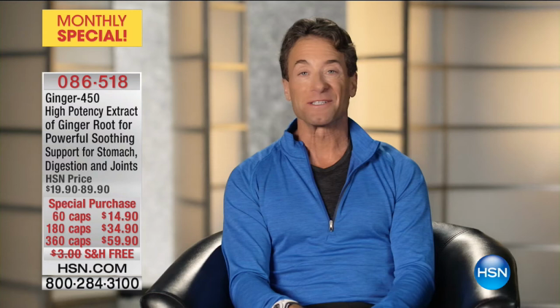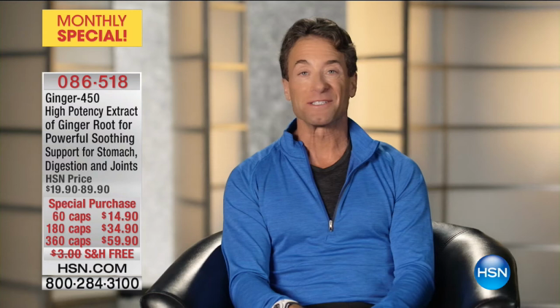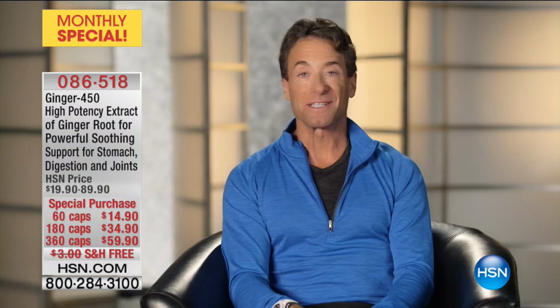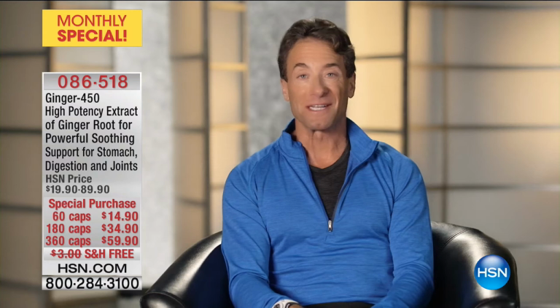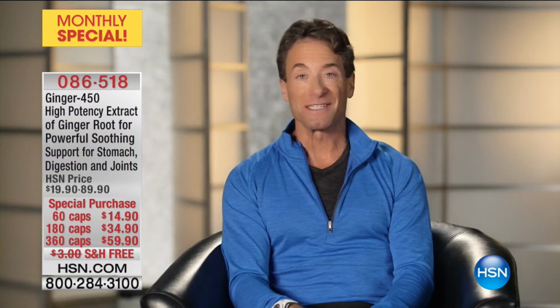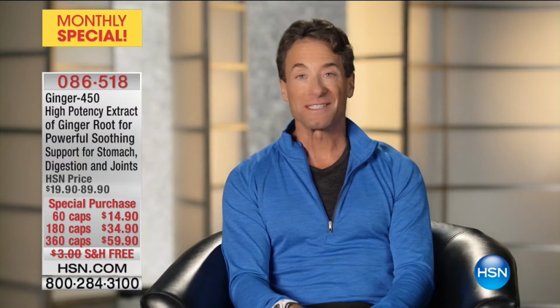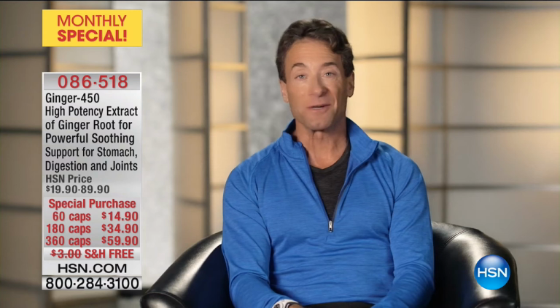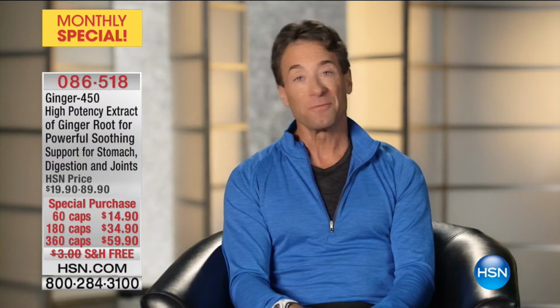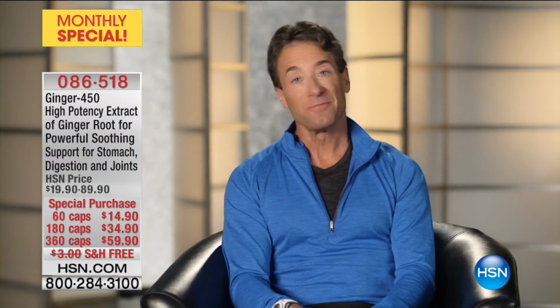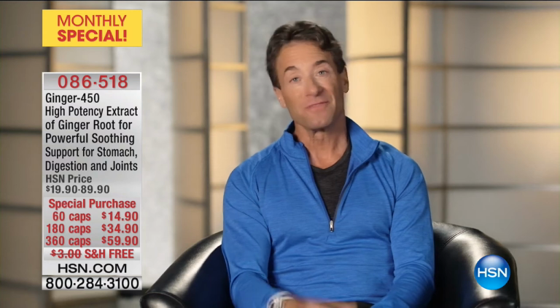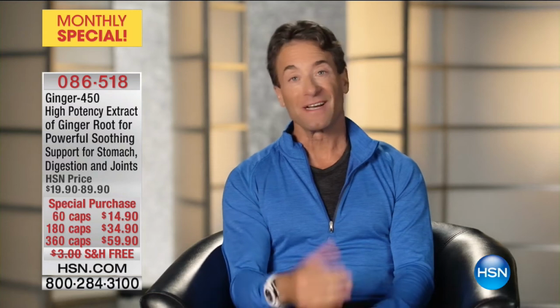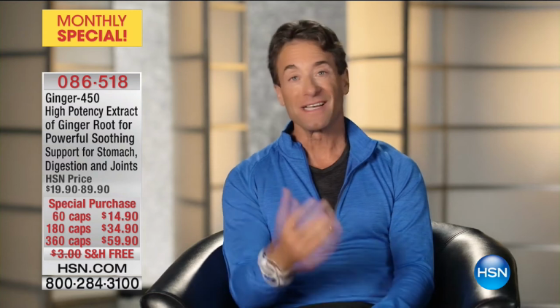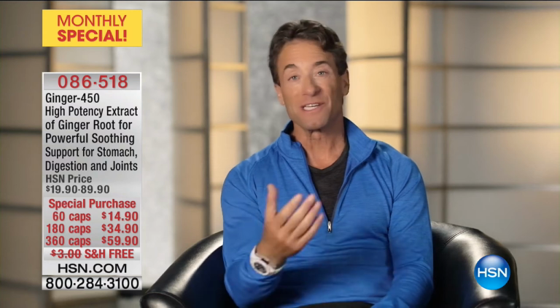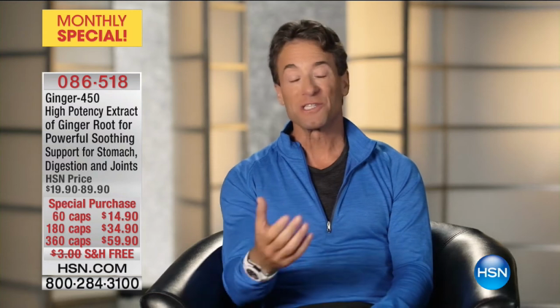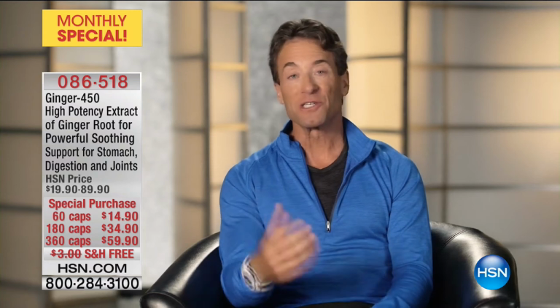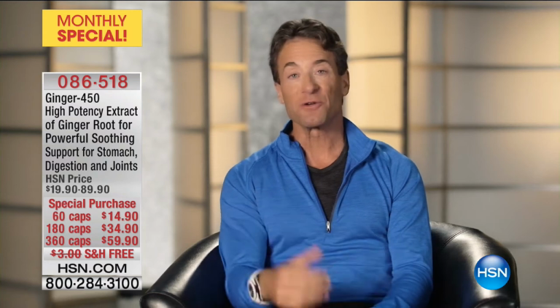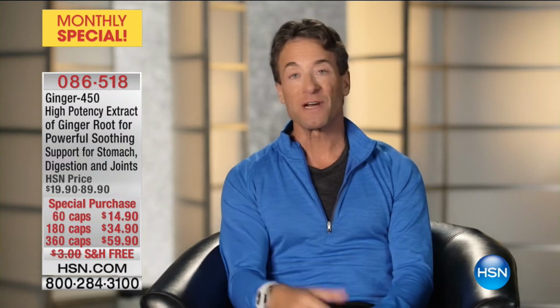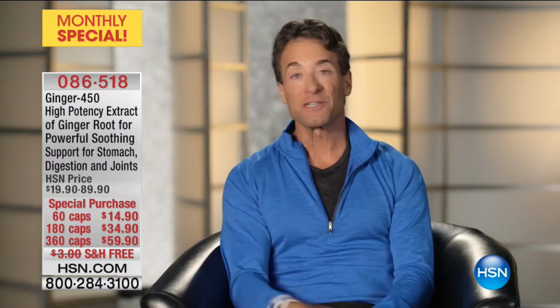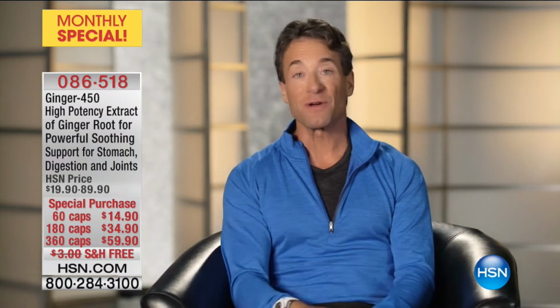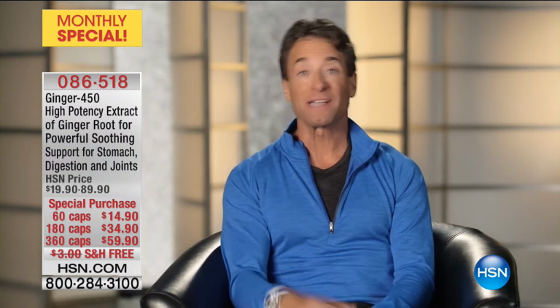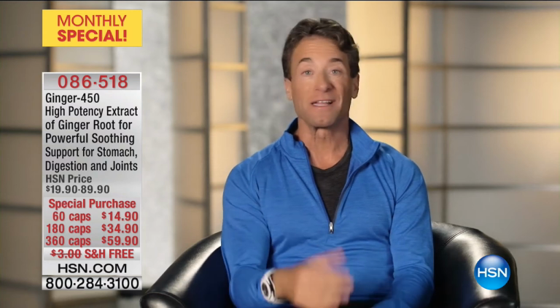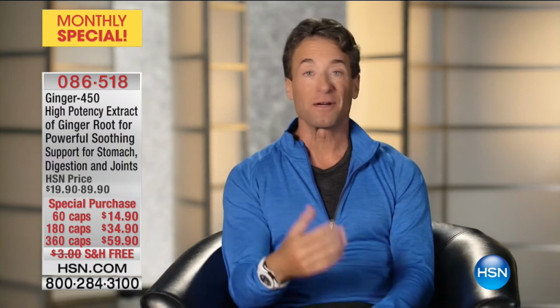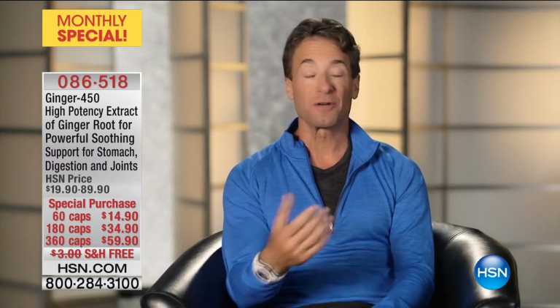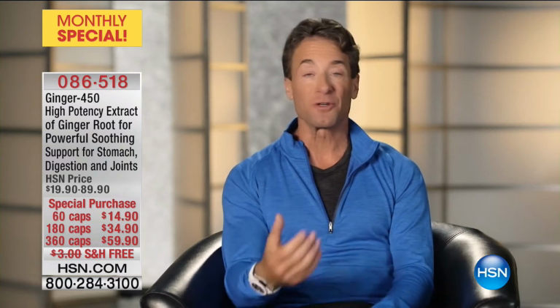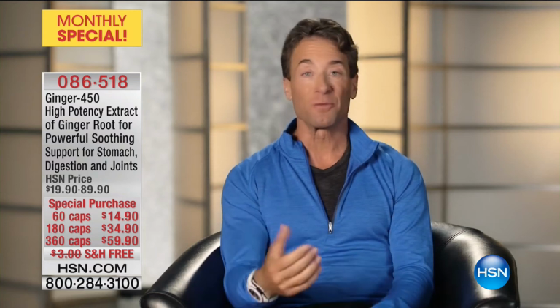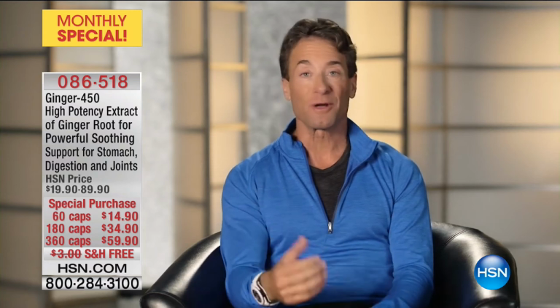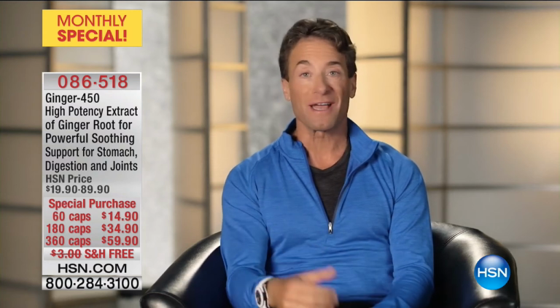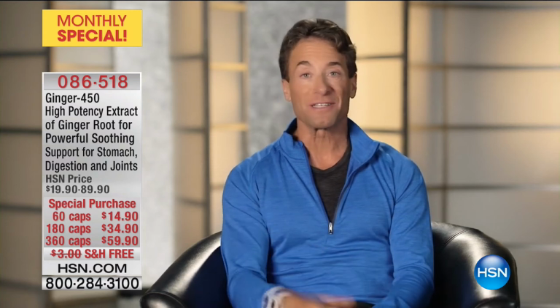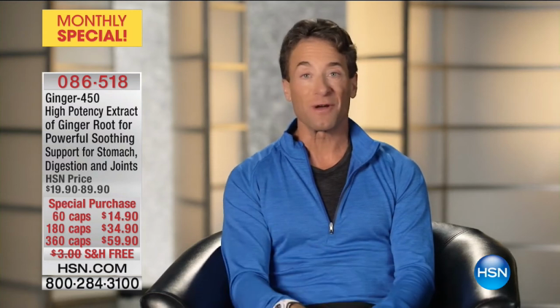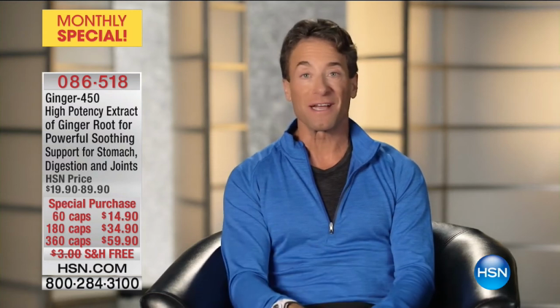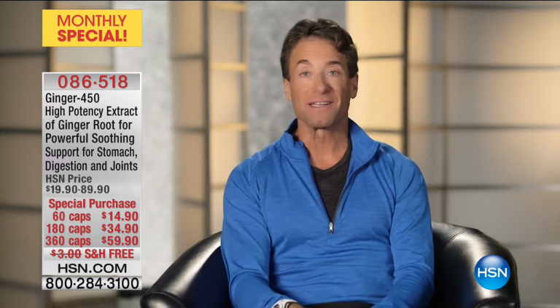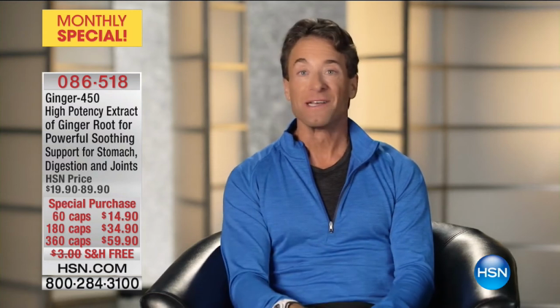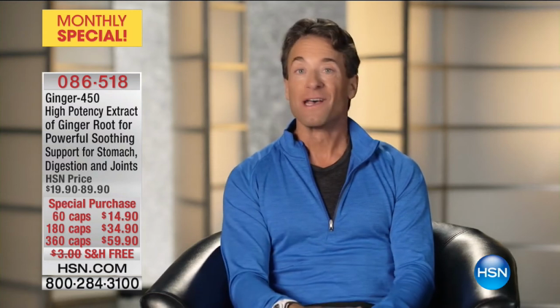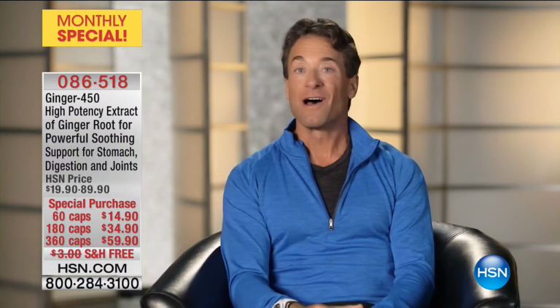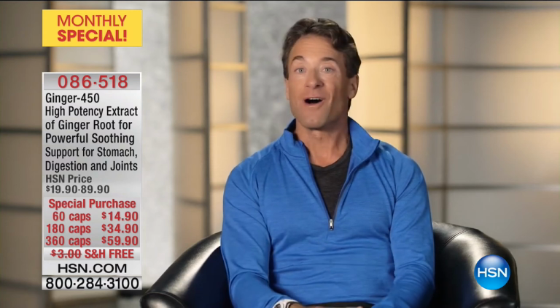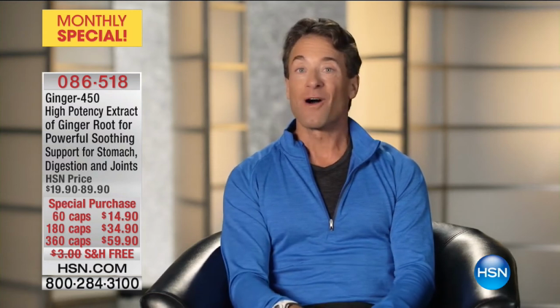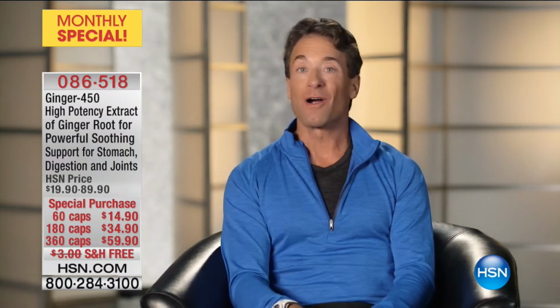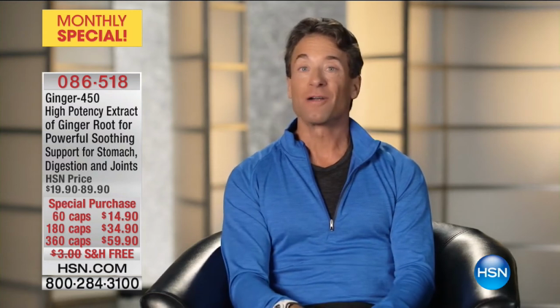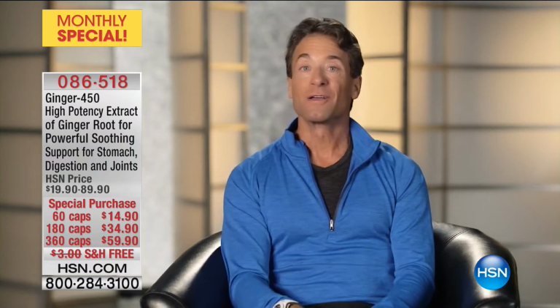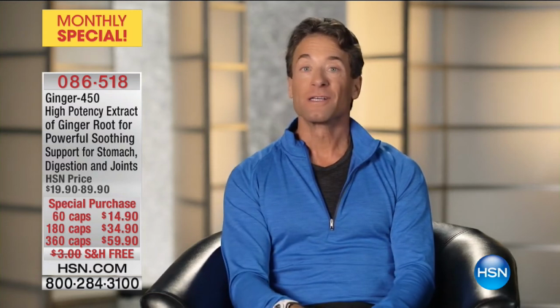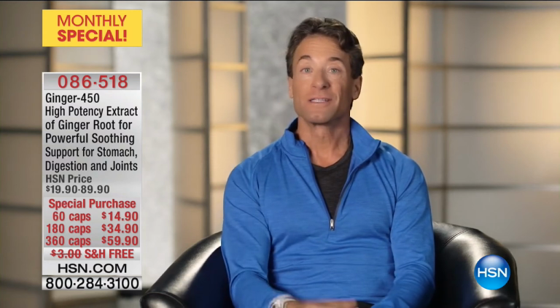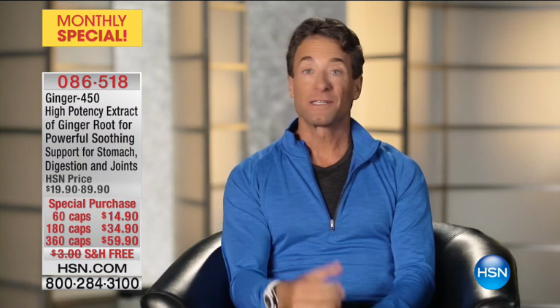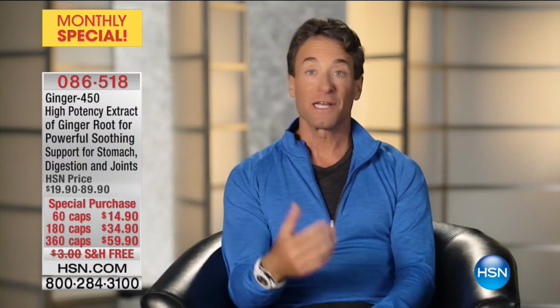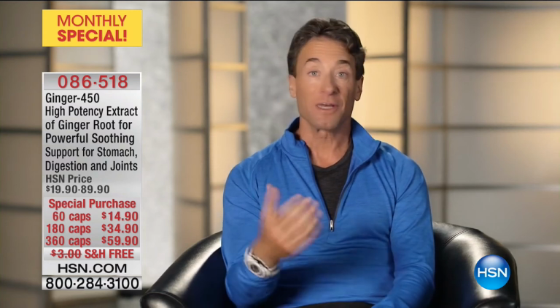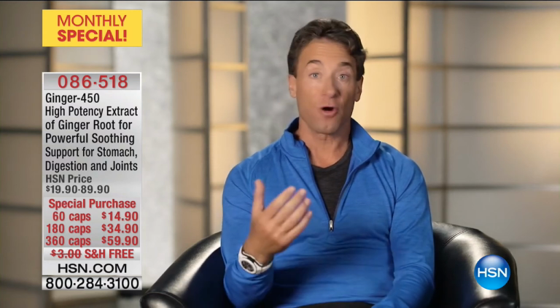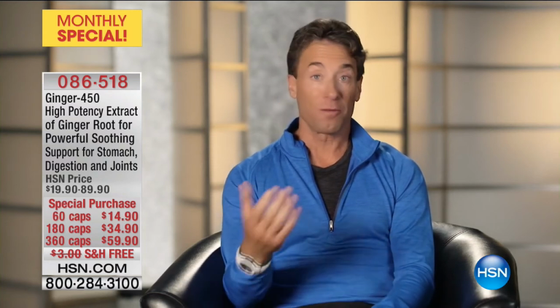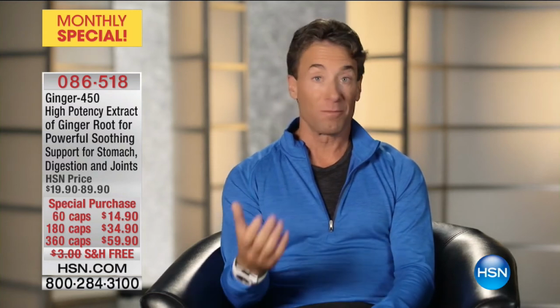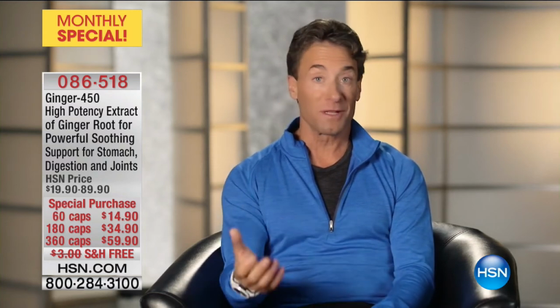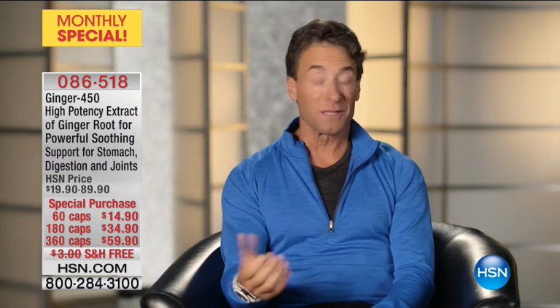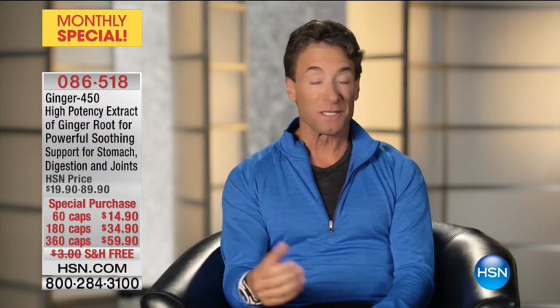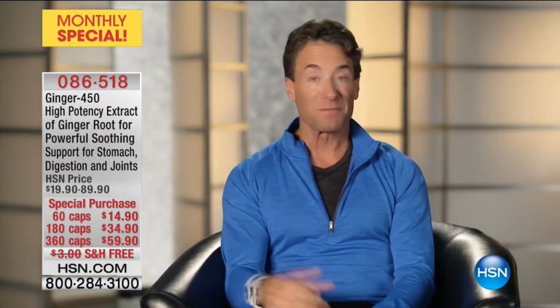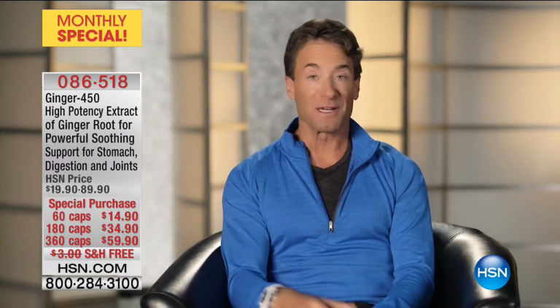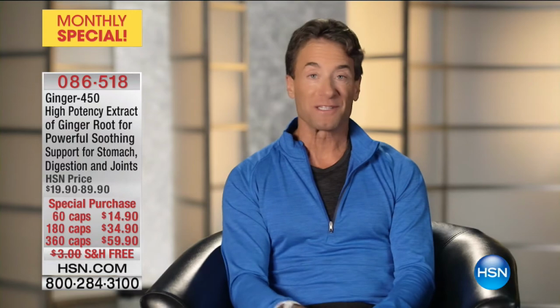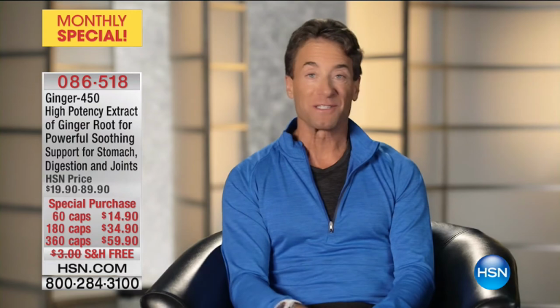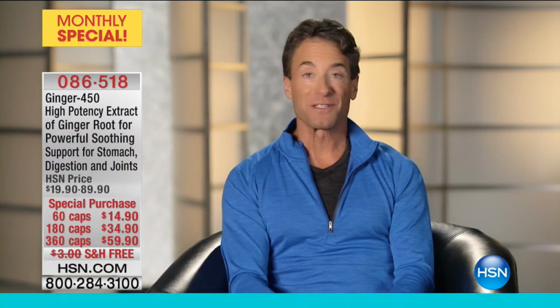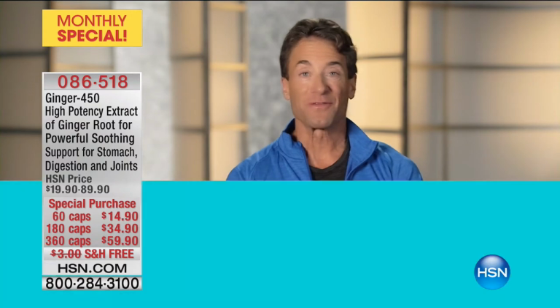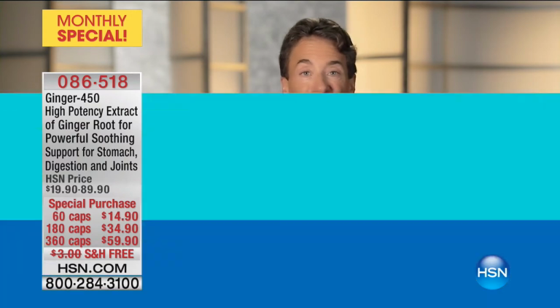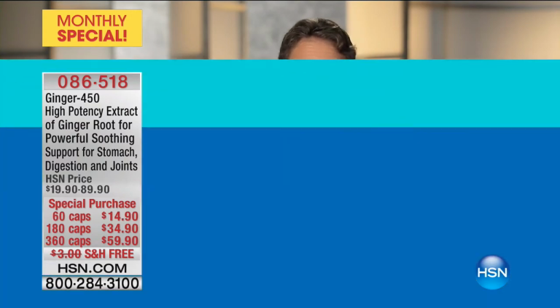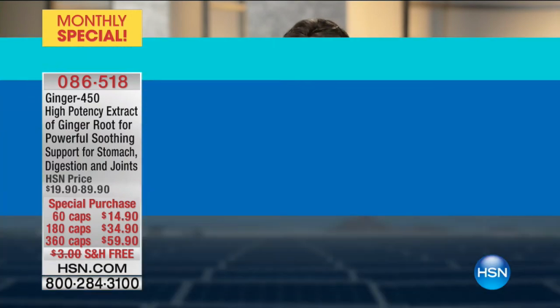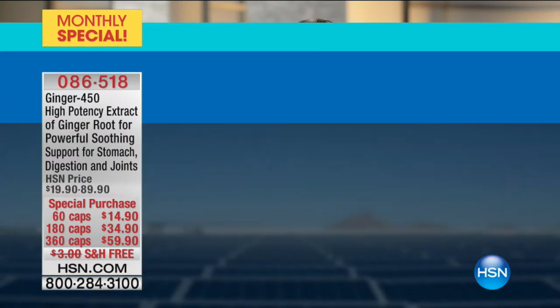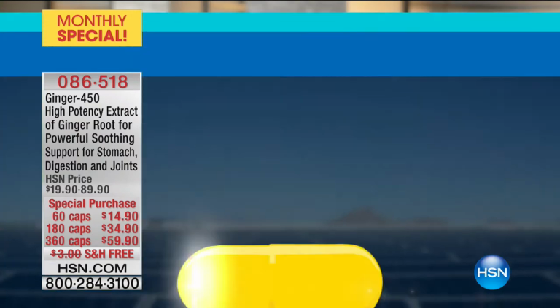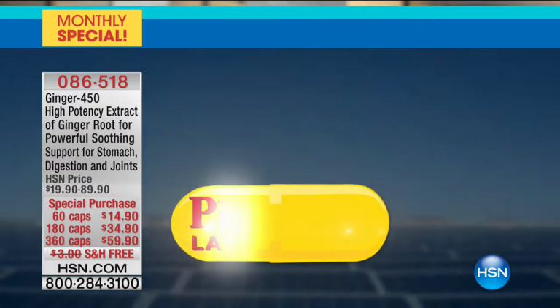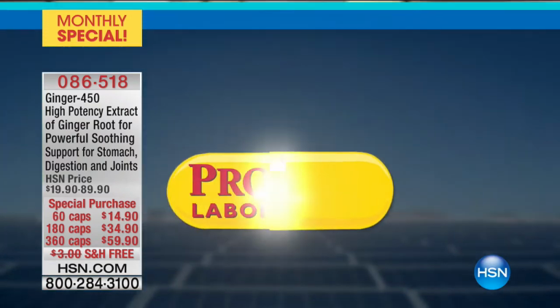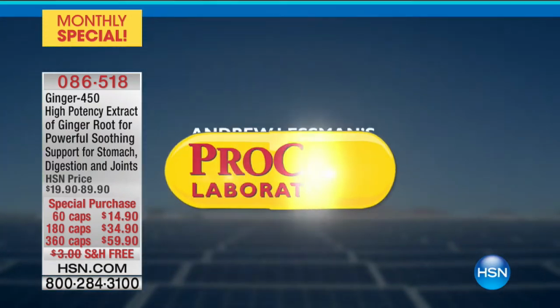Ginger extract, like our turmeric extract, are today our monthly specials for the month of June.